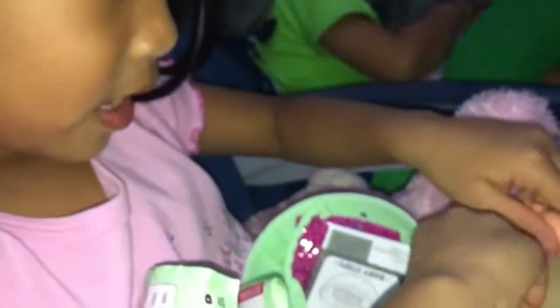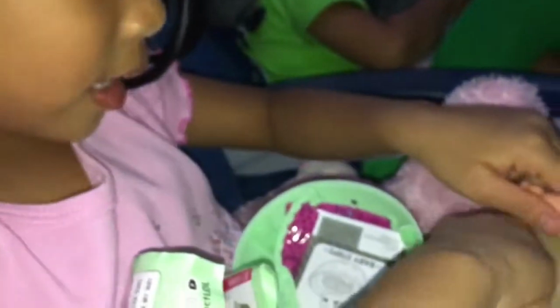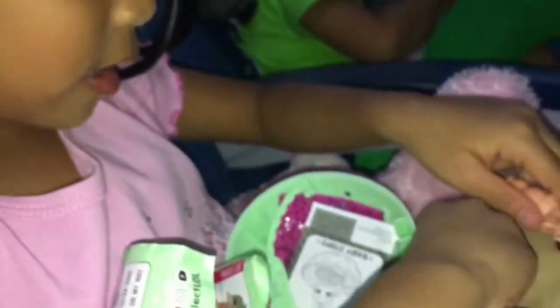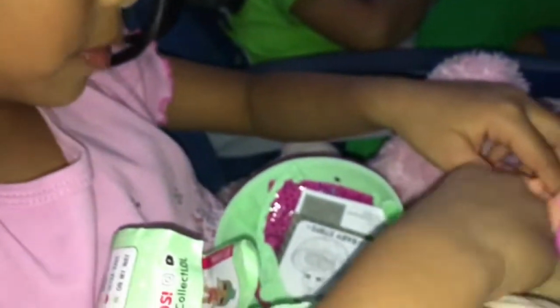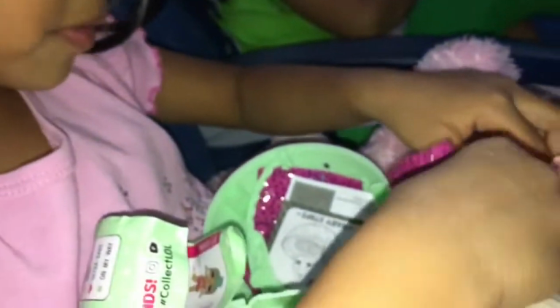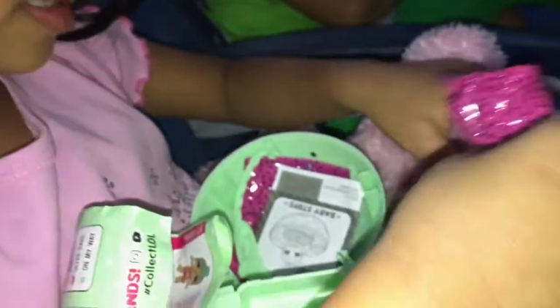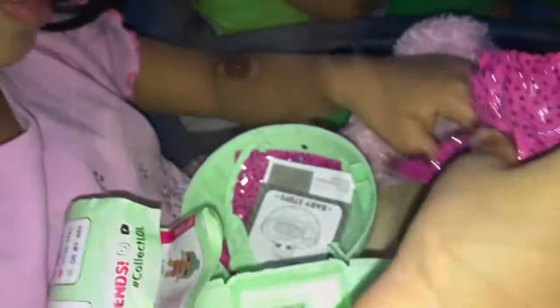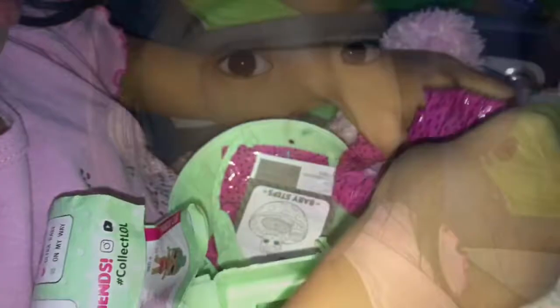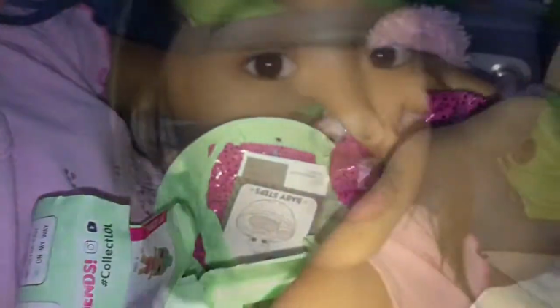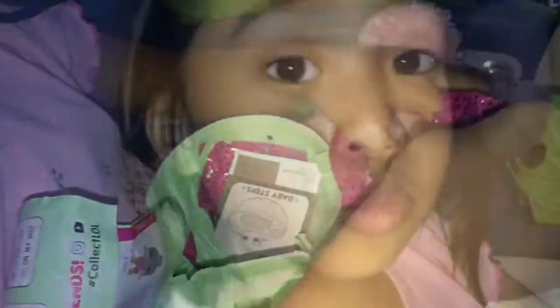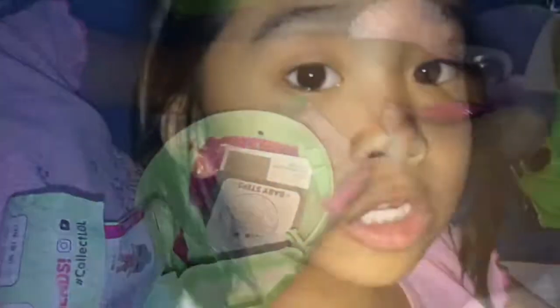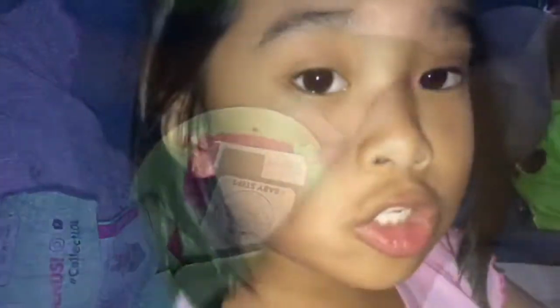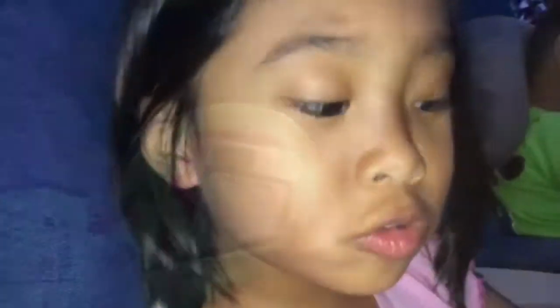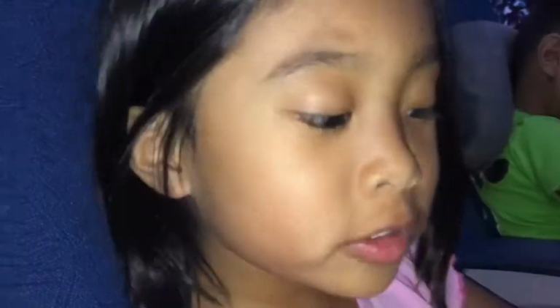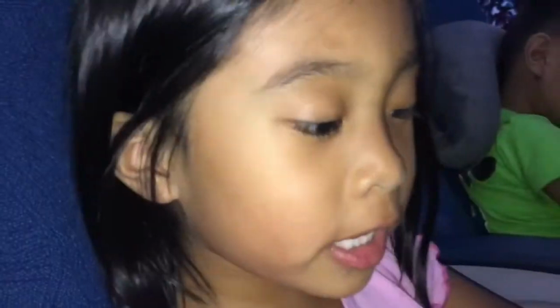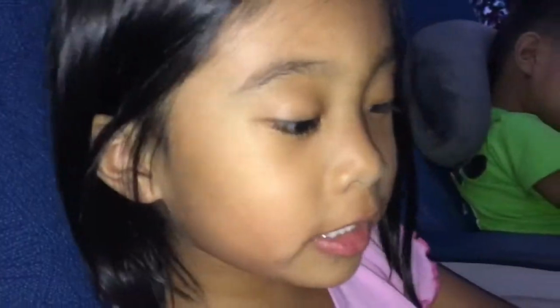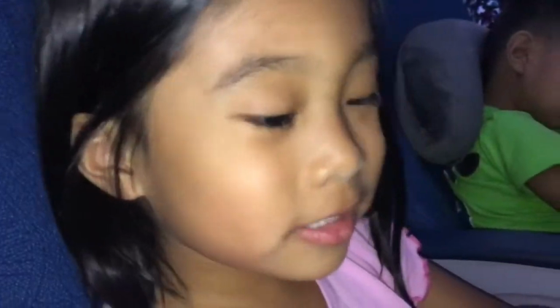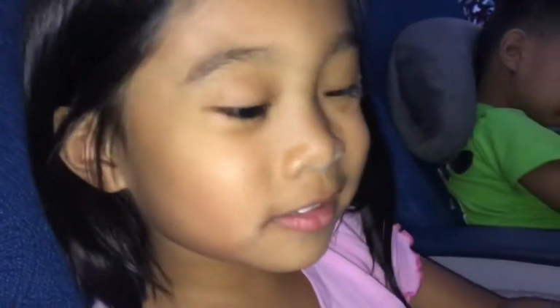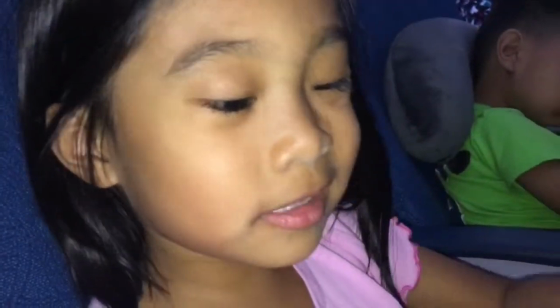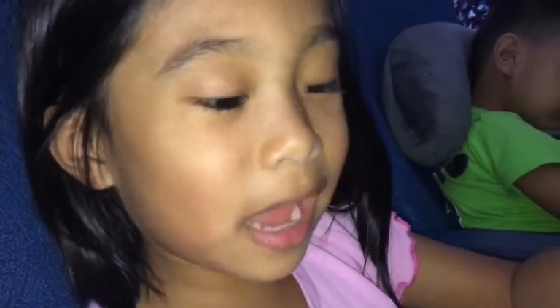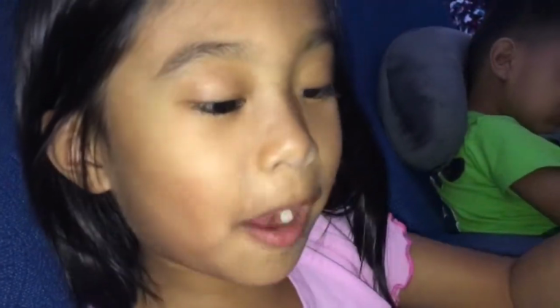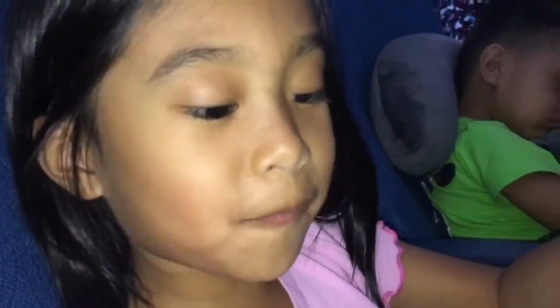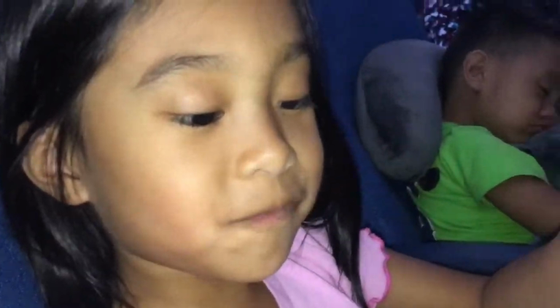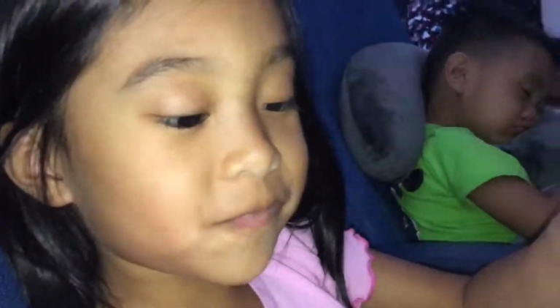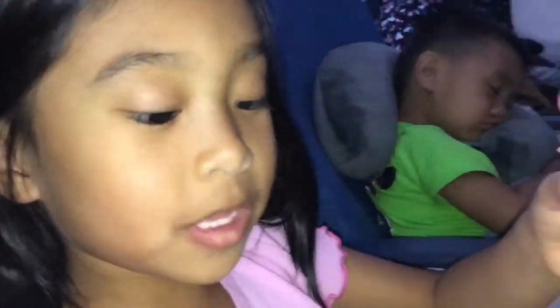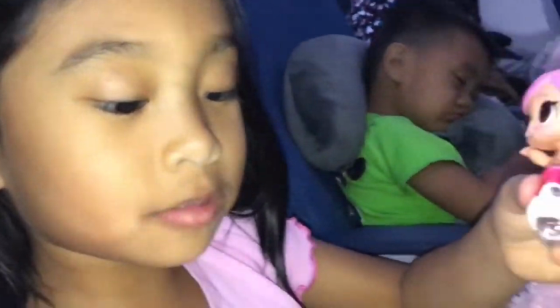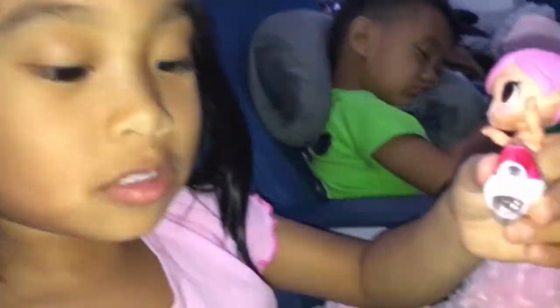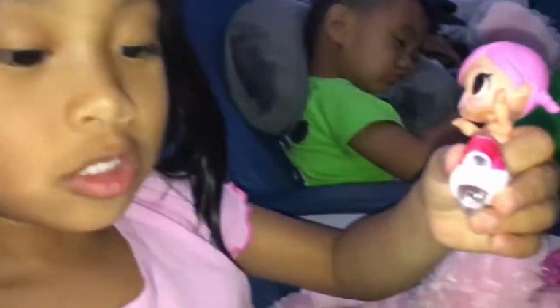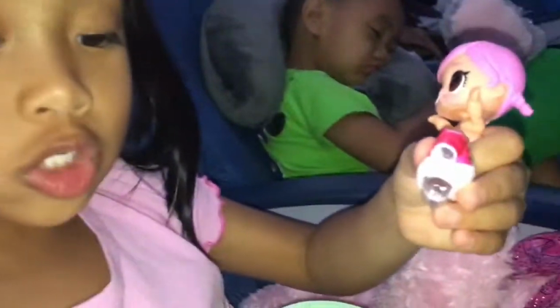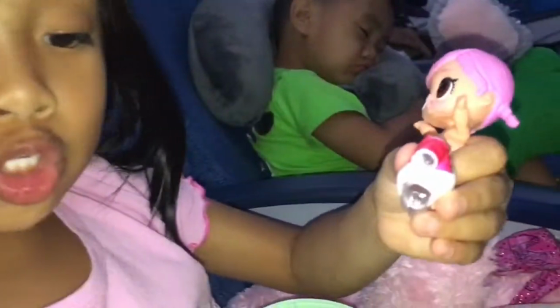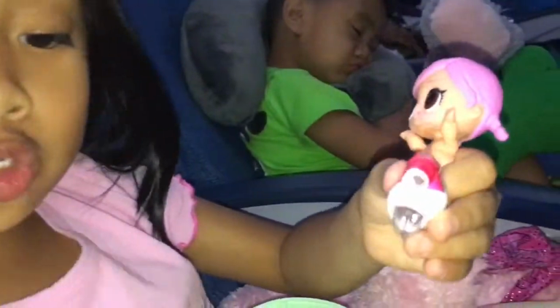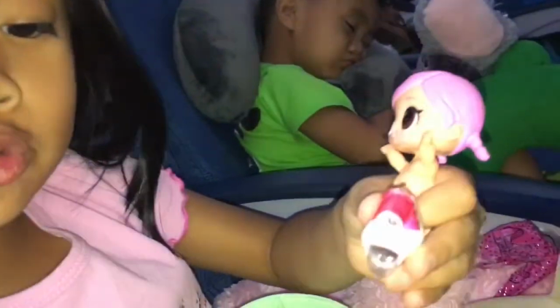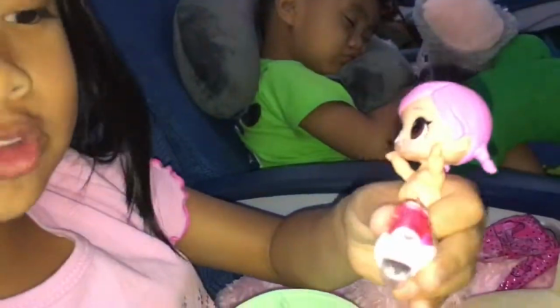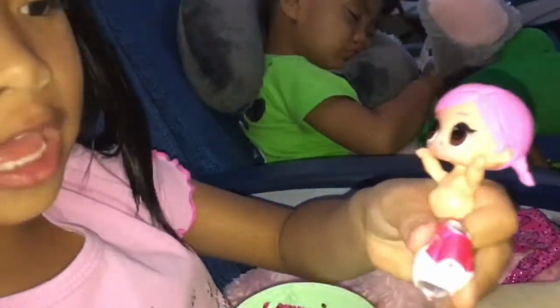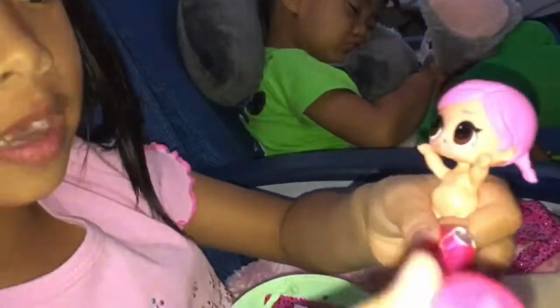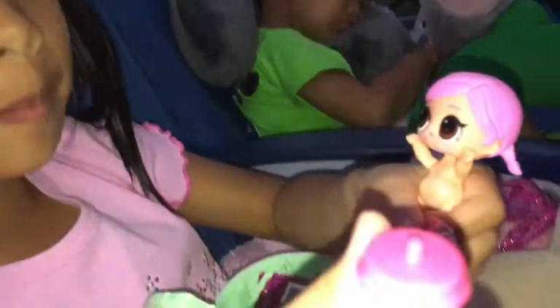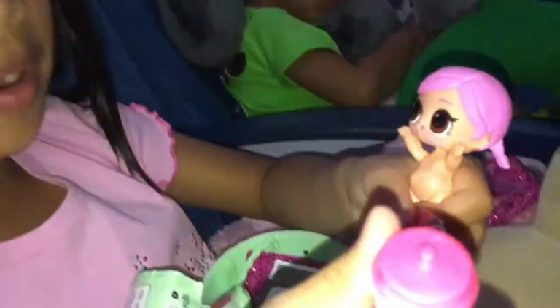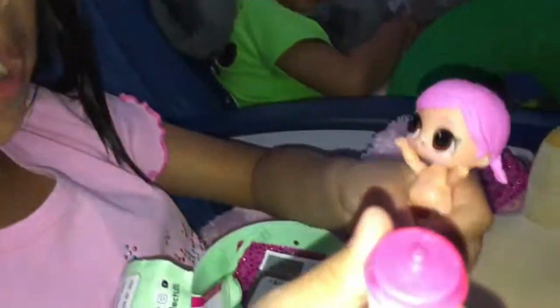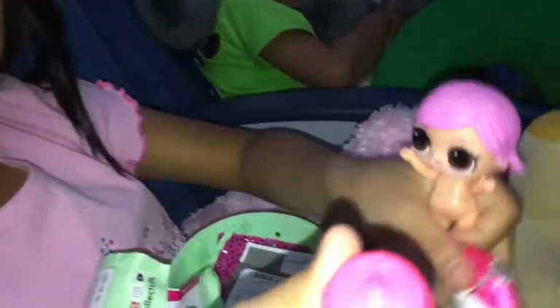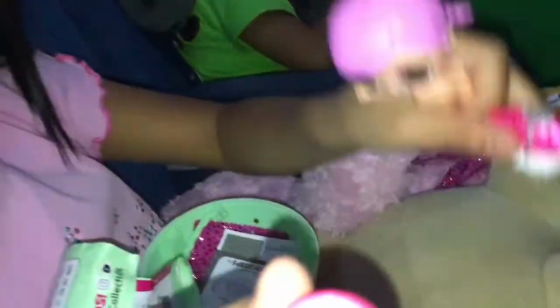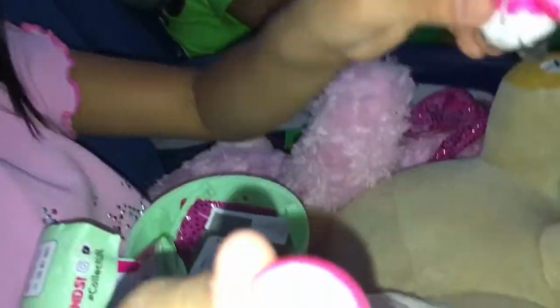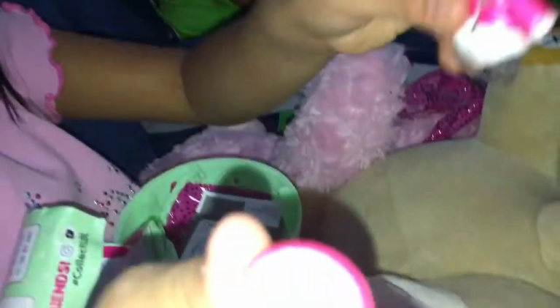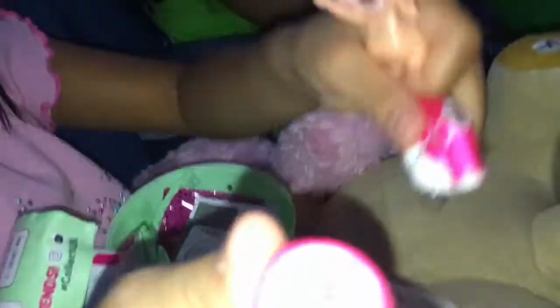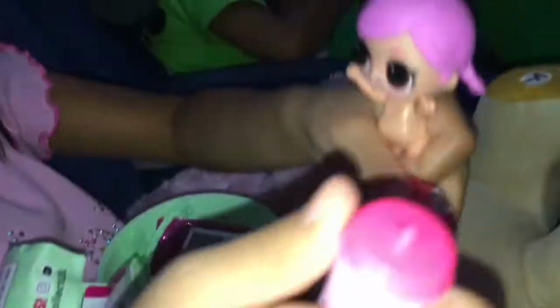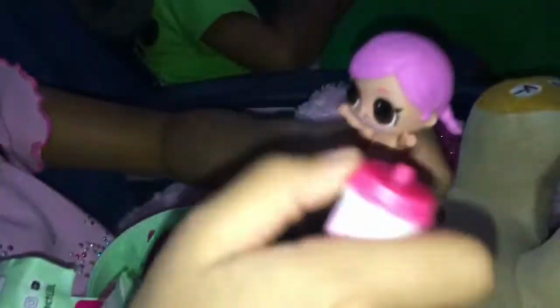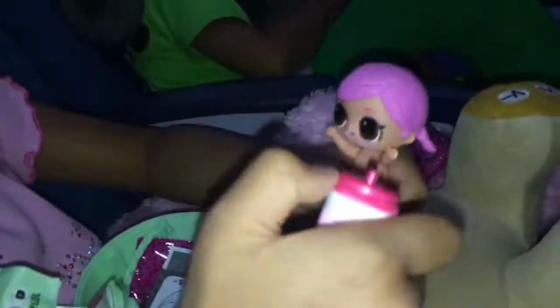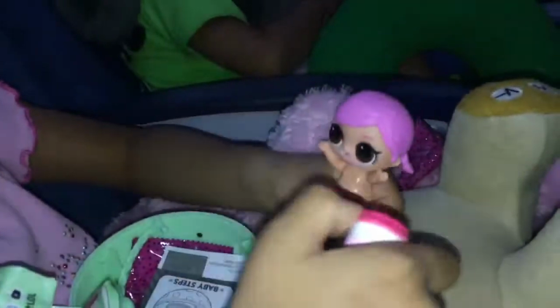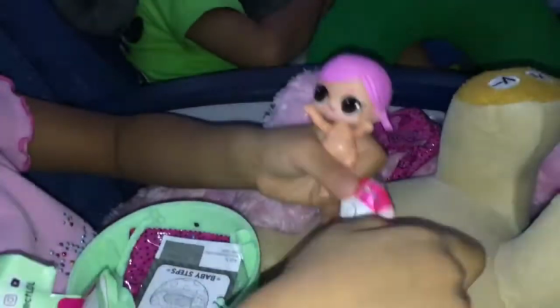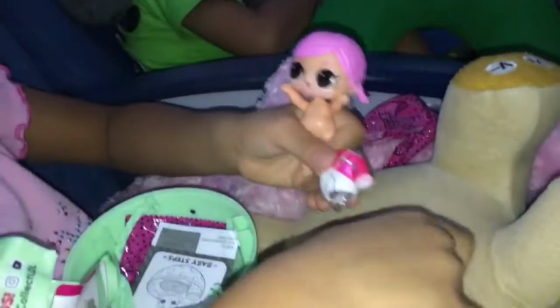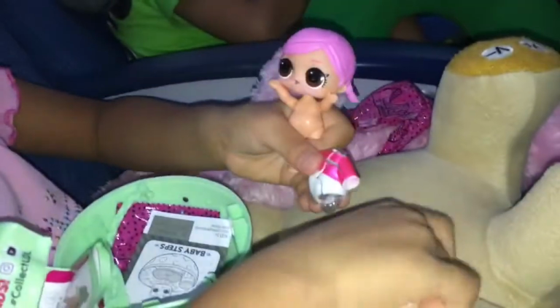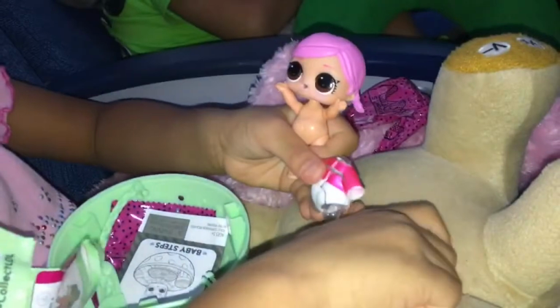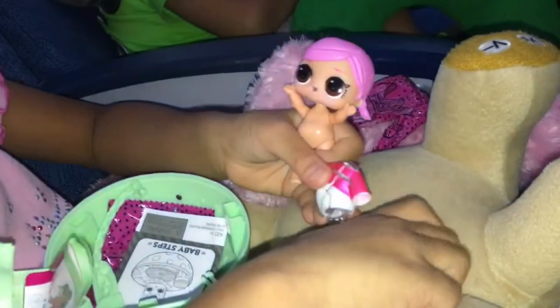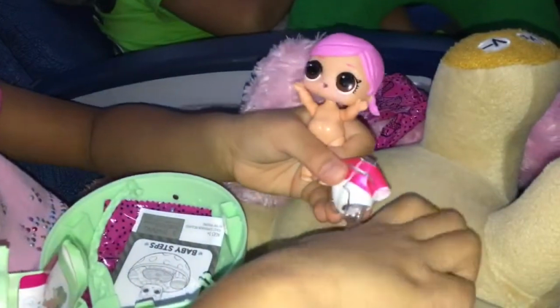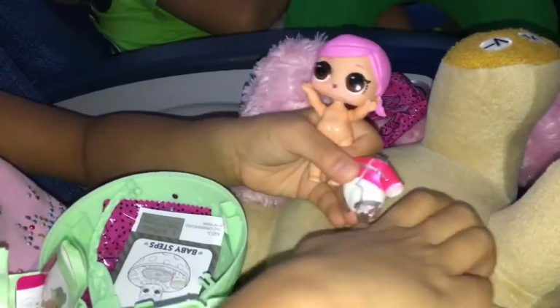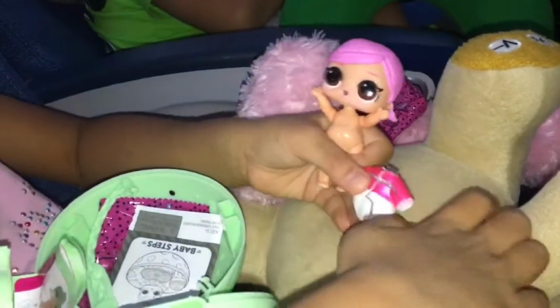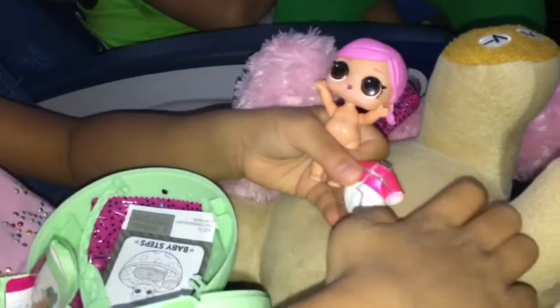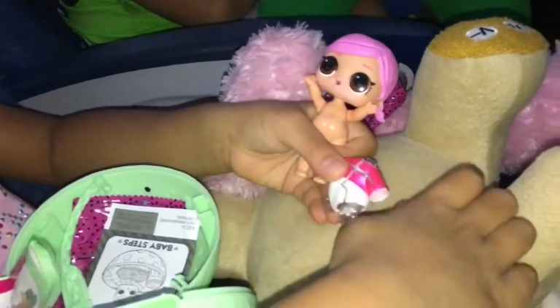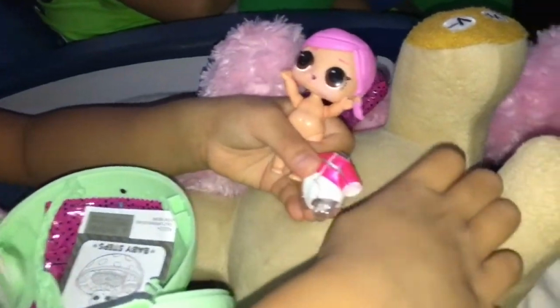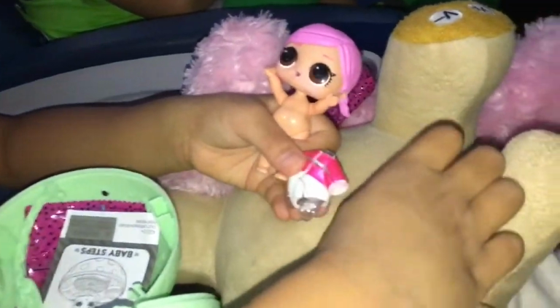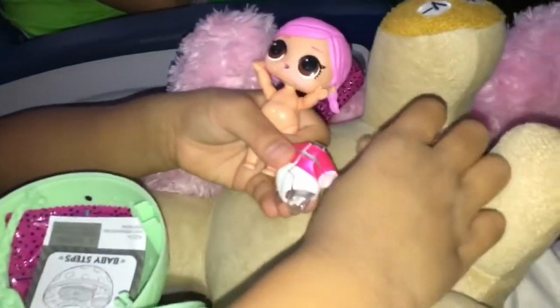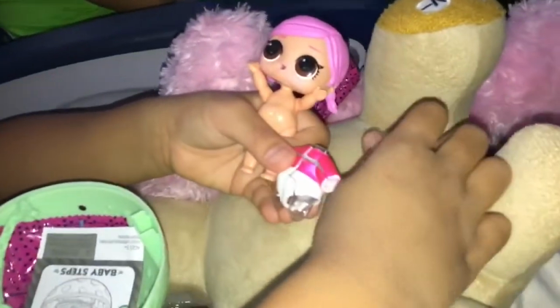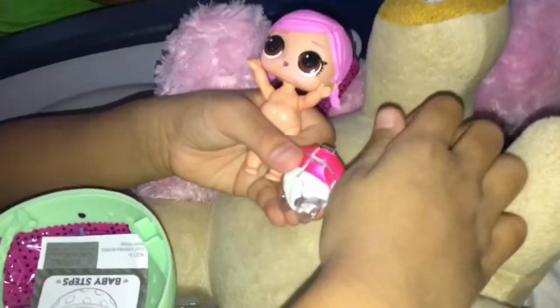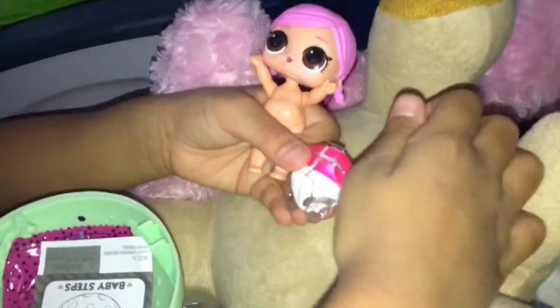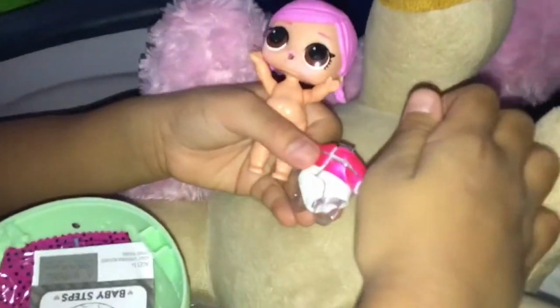Now let's put this together. What you get is an outfit, shoes, and a bottle, and a doll. So let's go put this on.